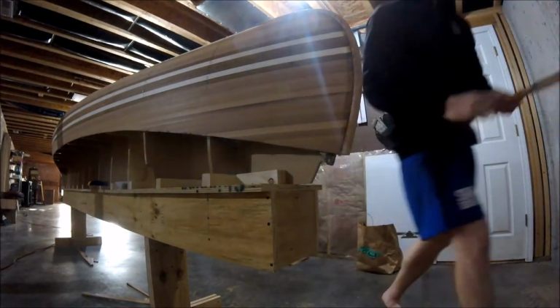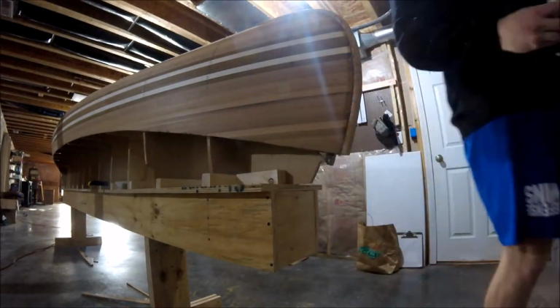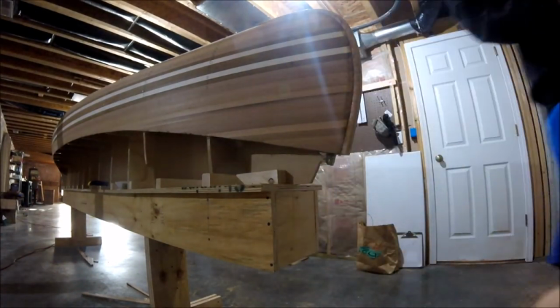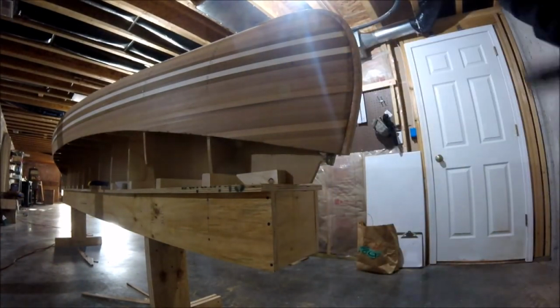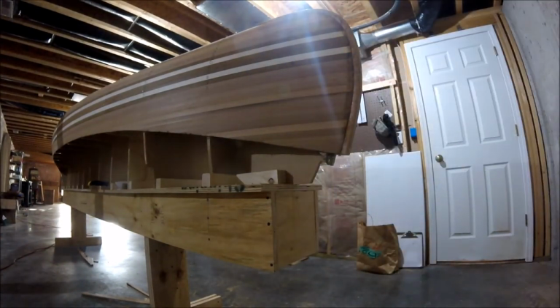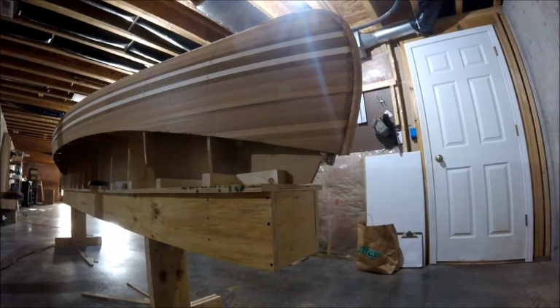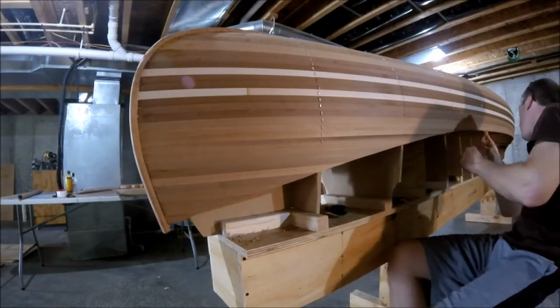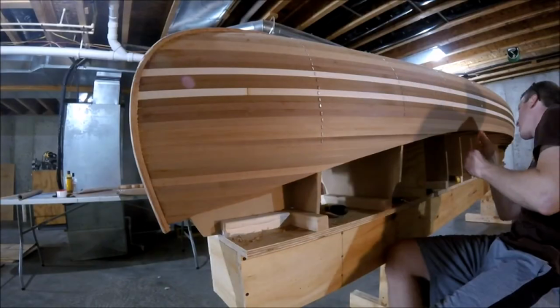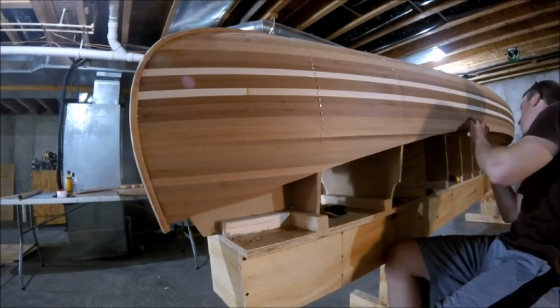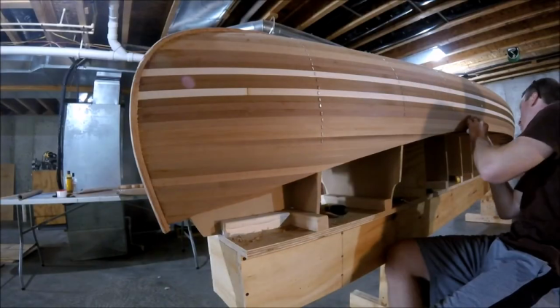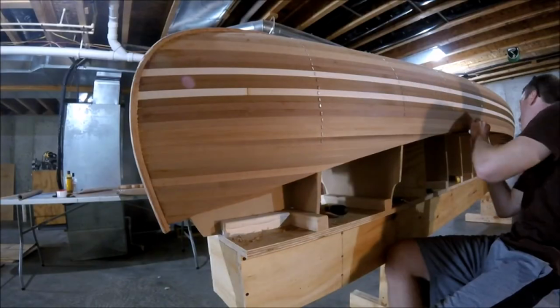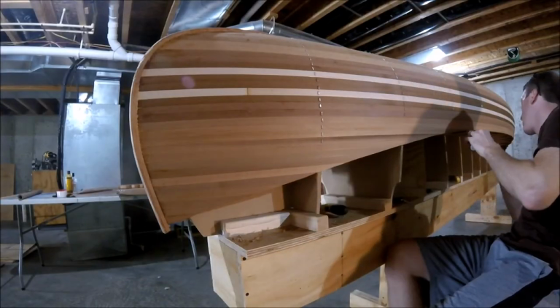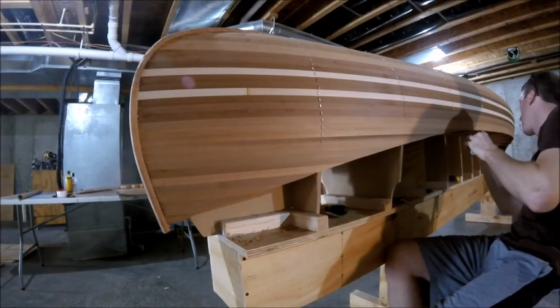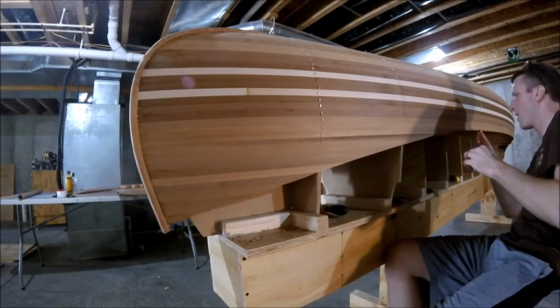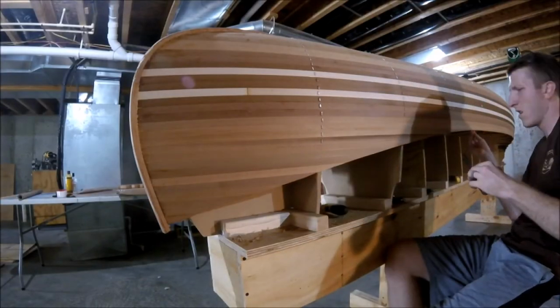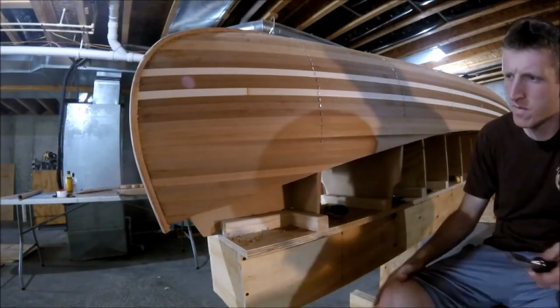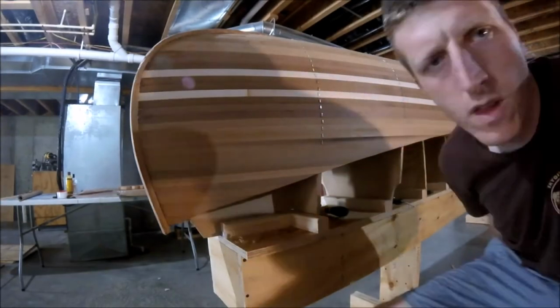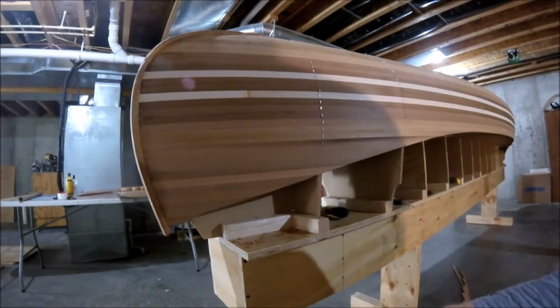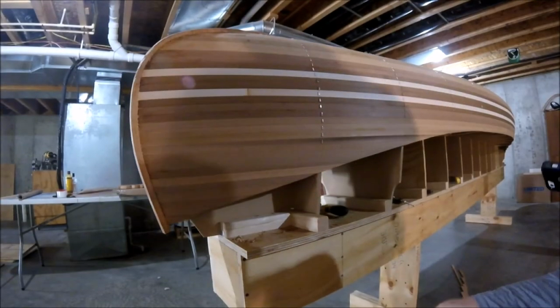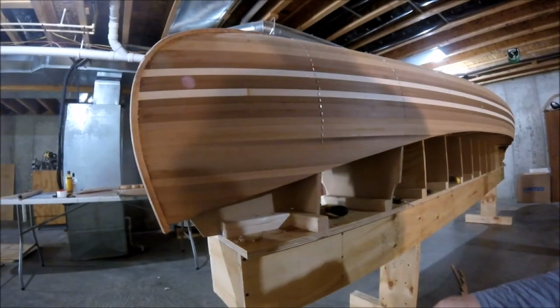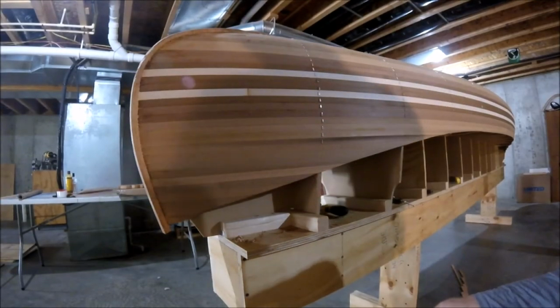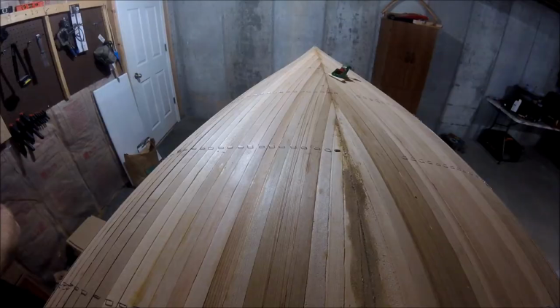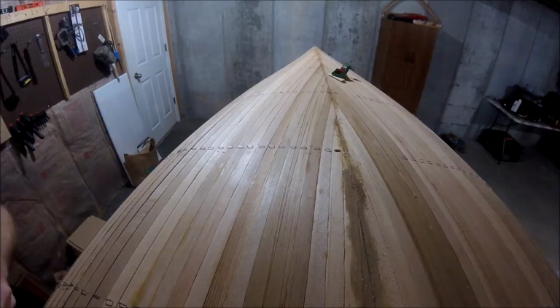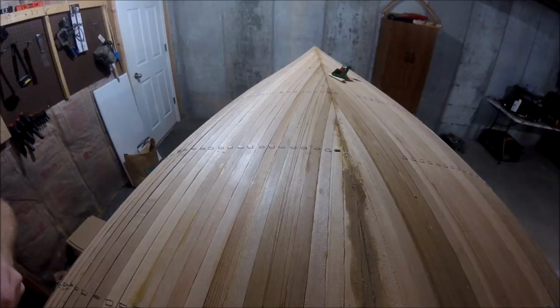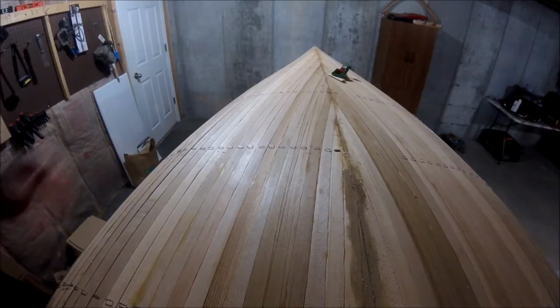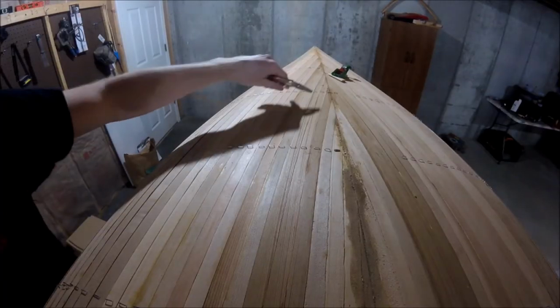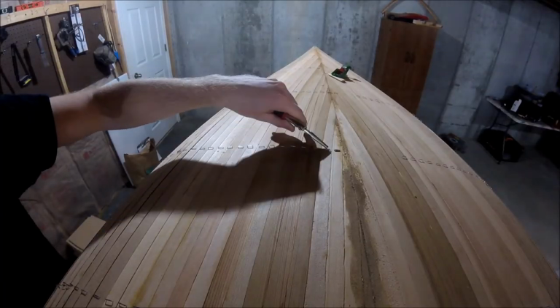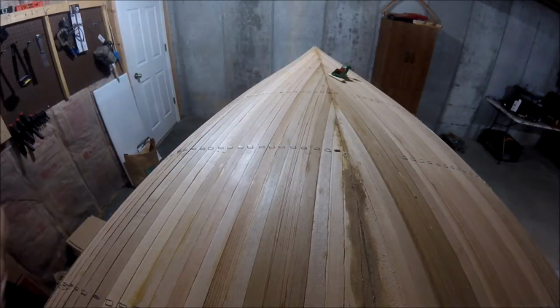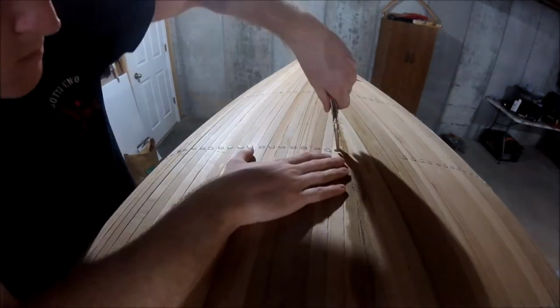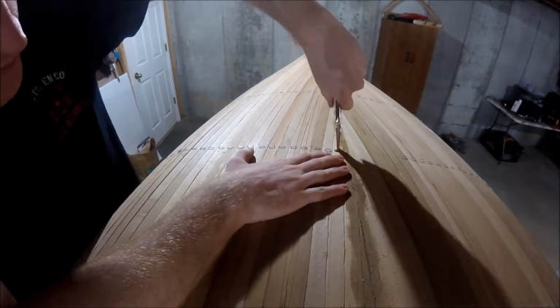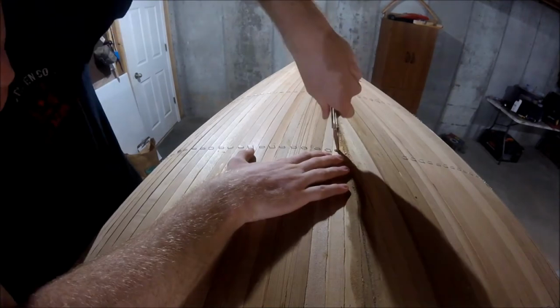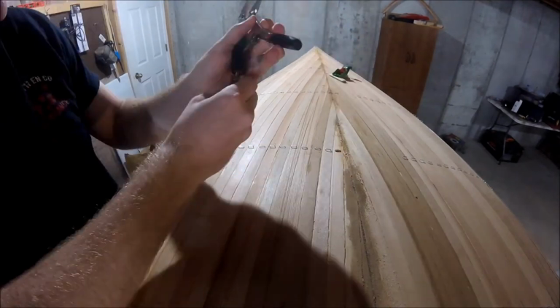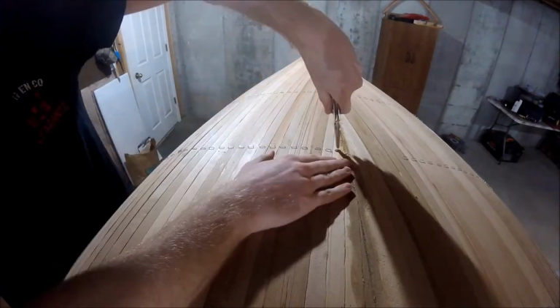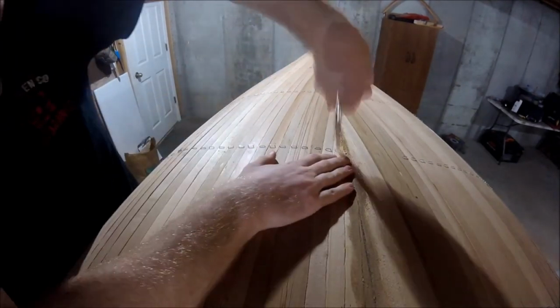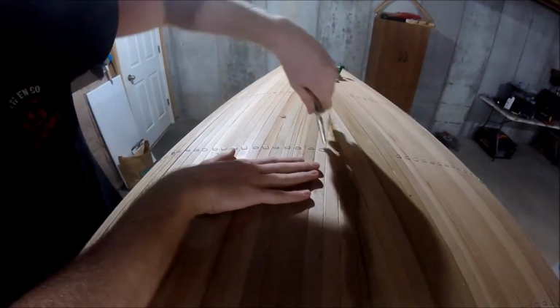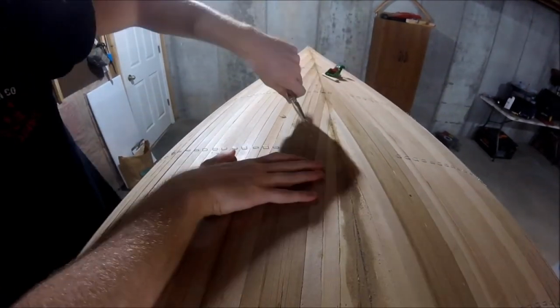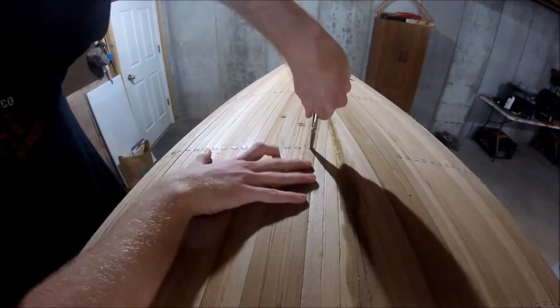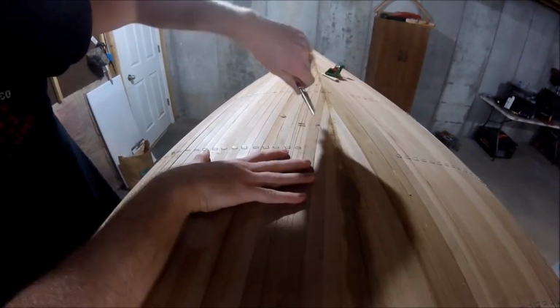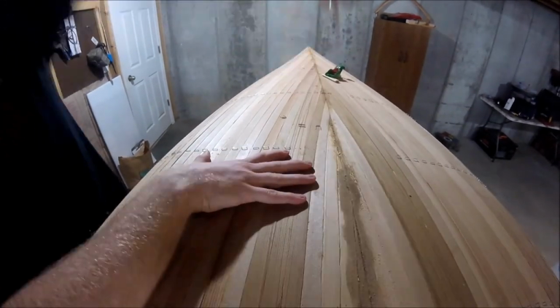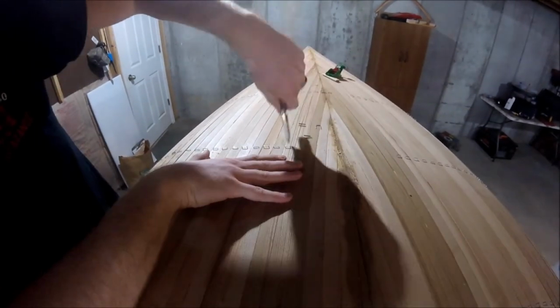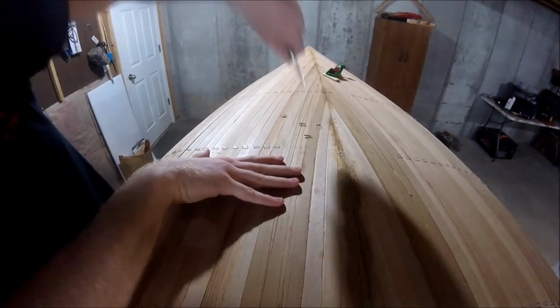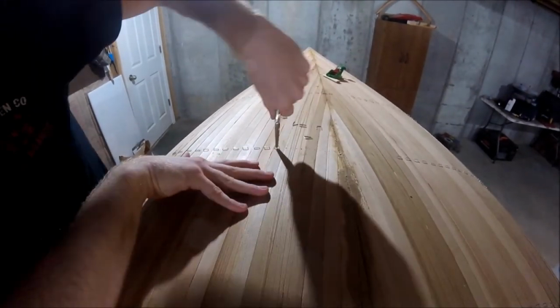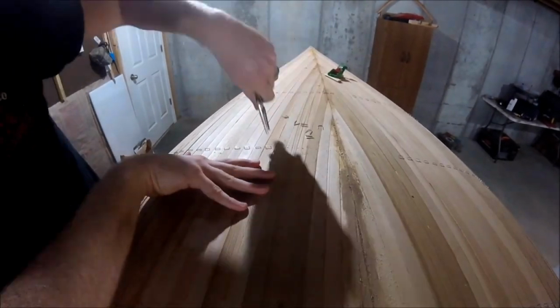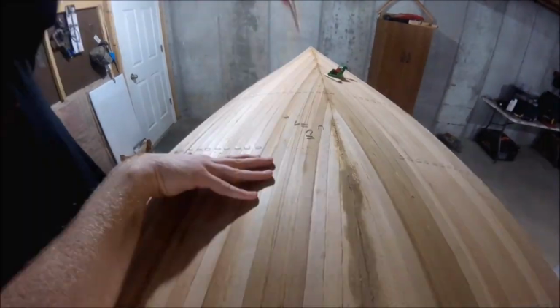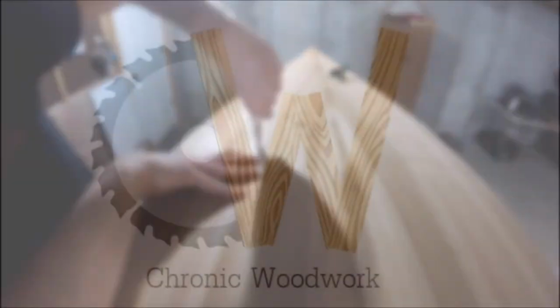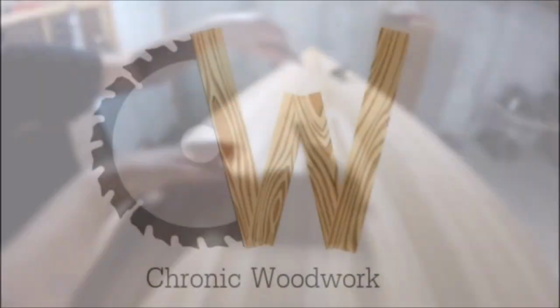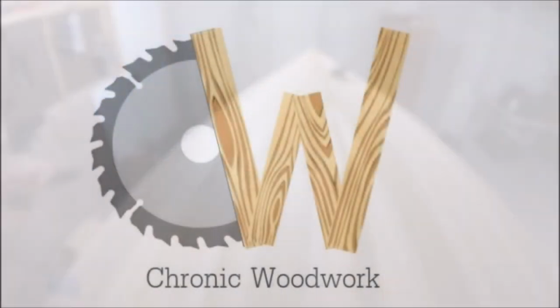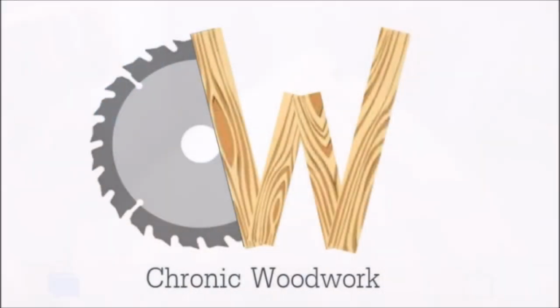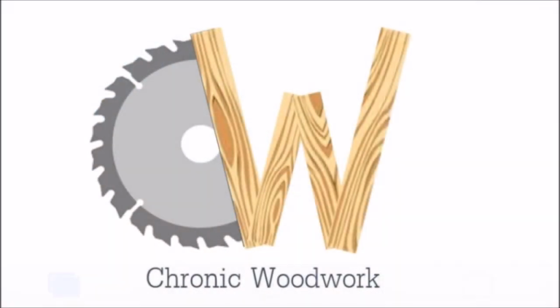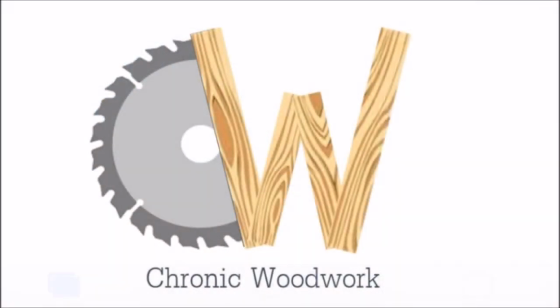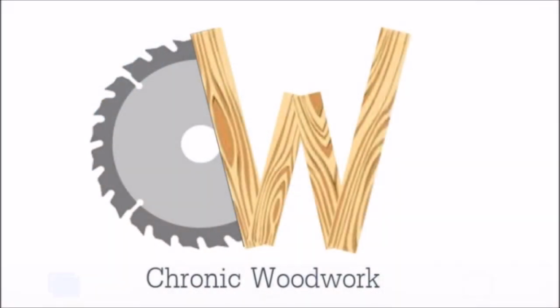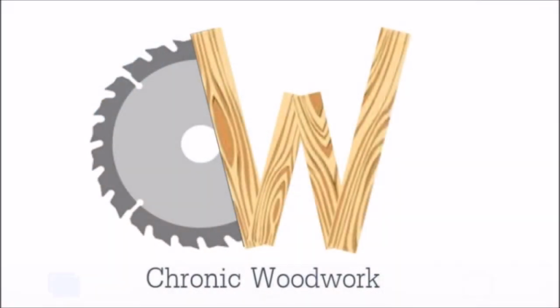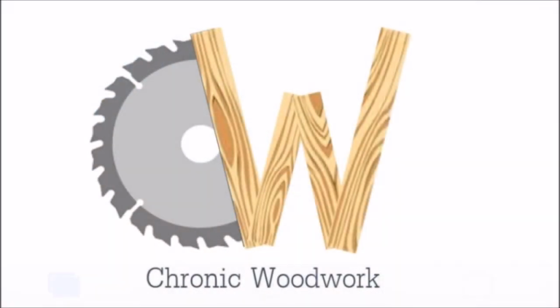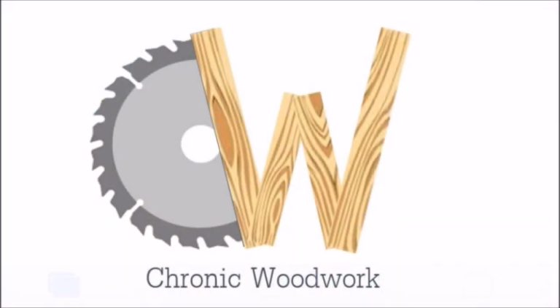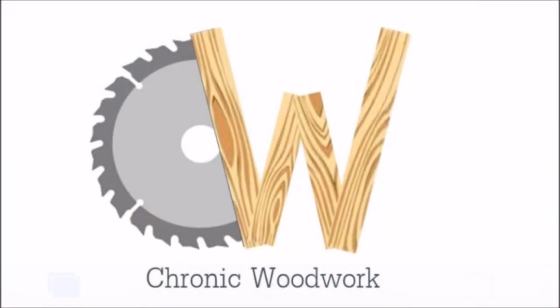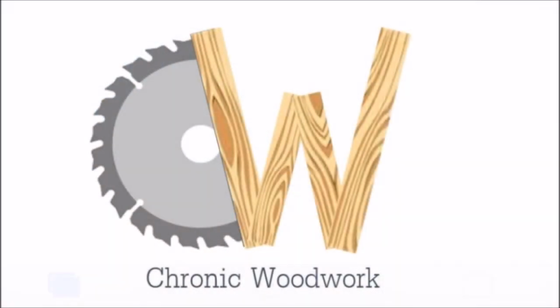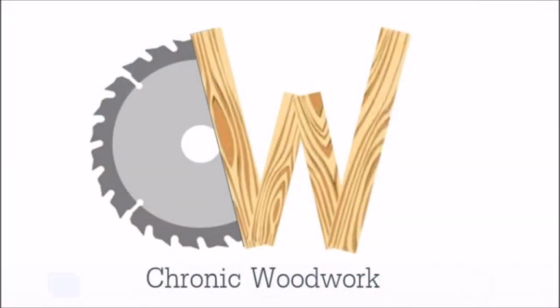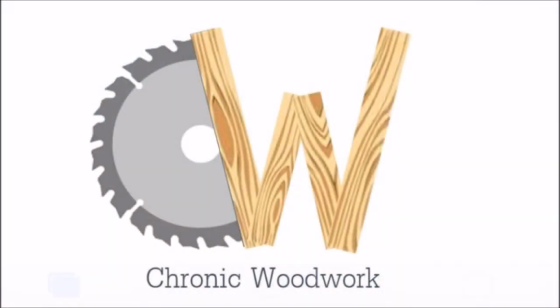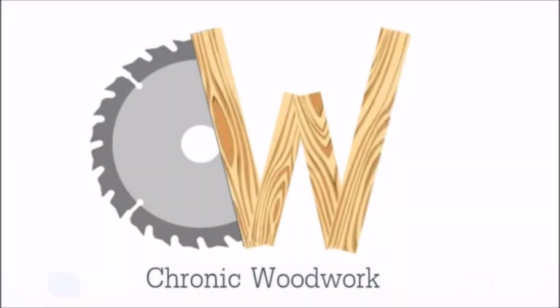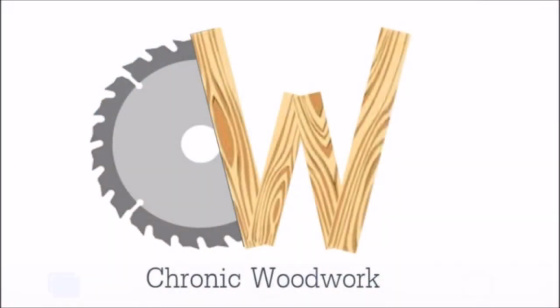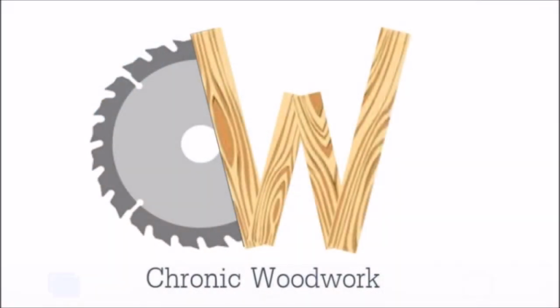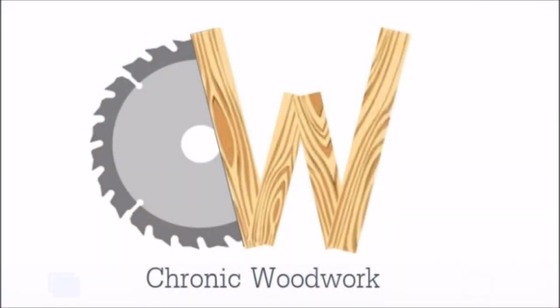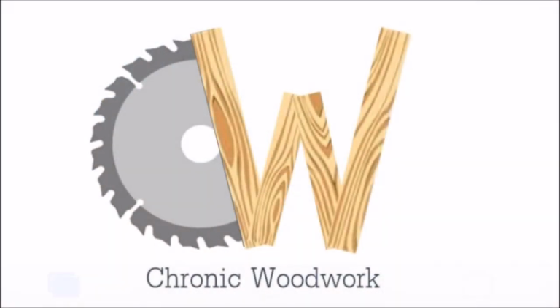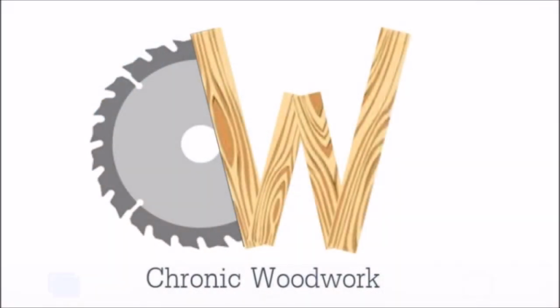Next time we're going to remove all the remaining staples, sand the entire hull down, and prepare it for fiberglass. Thanks for watching — catch you next time.